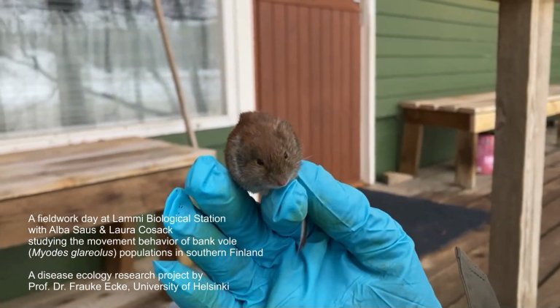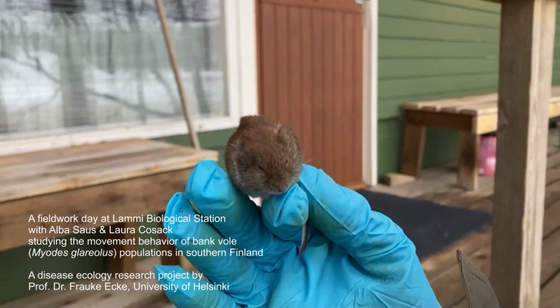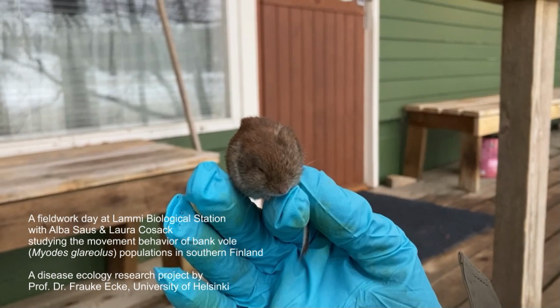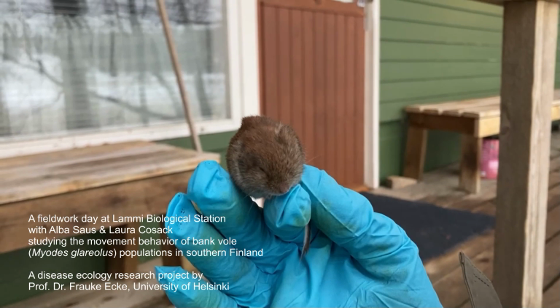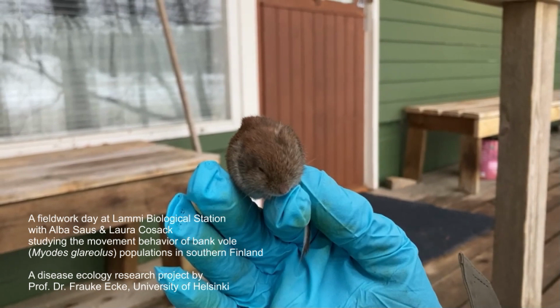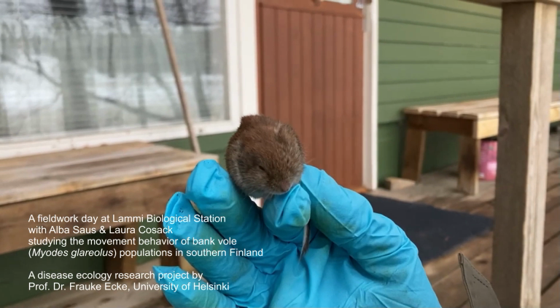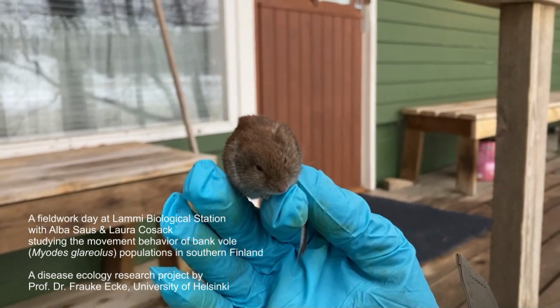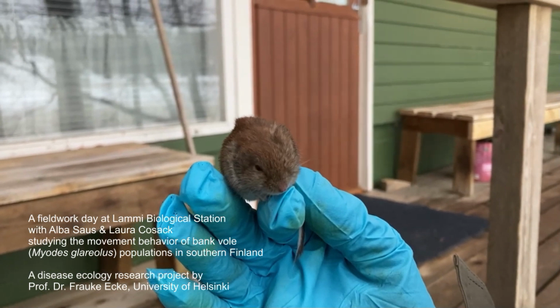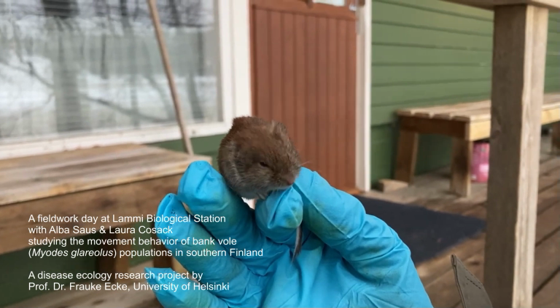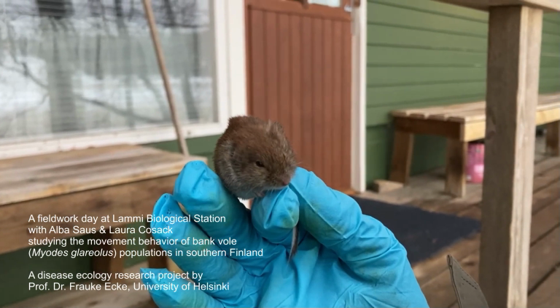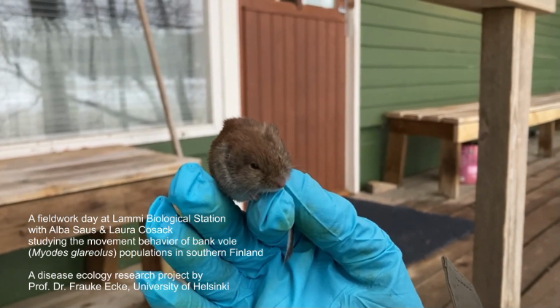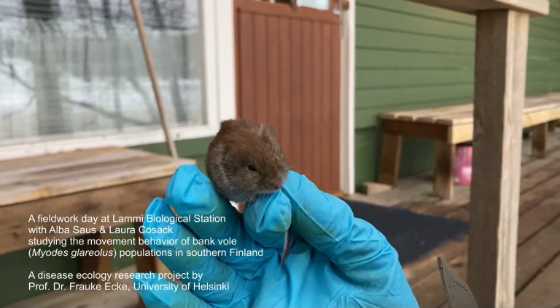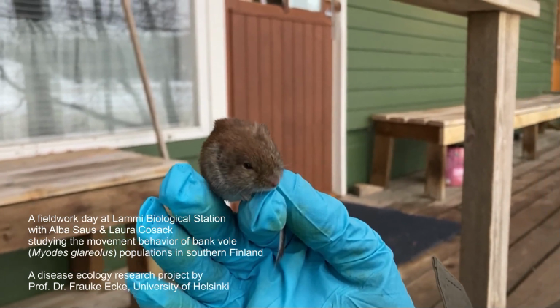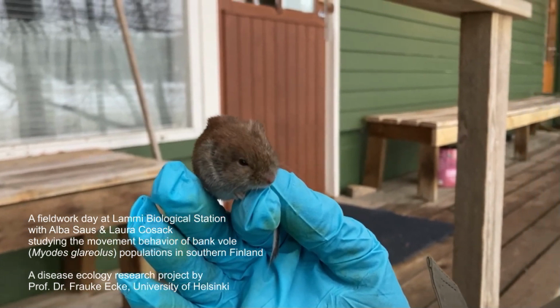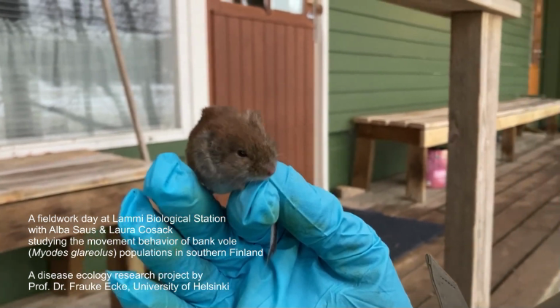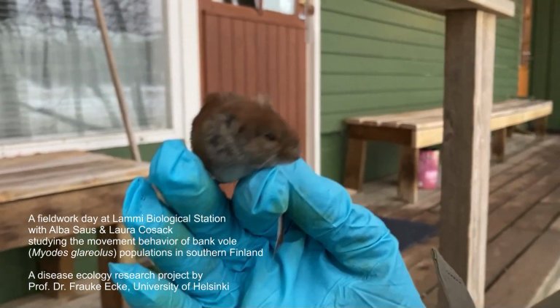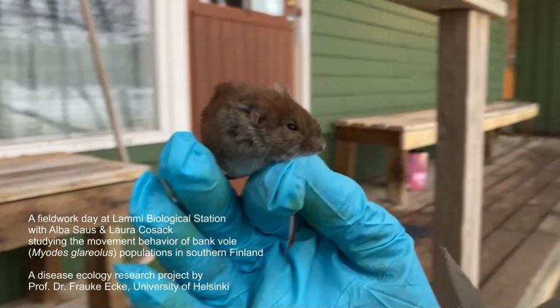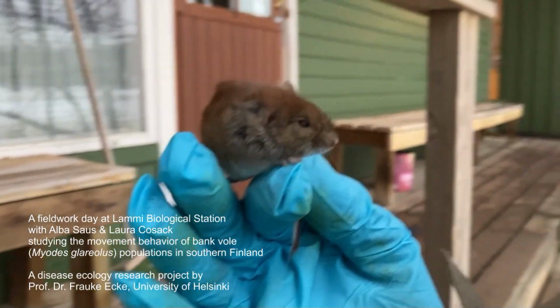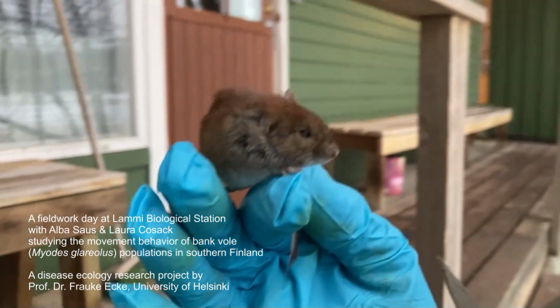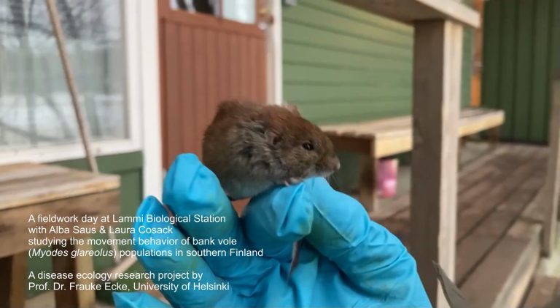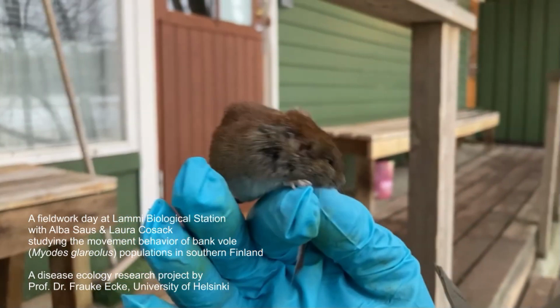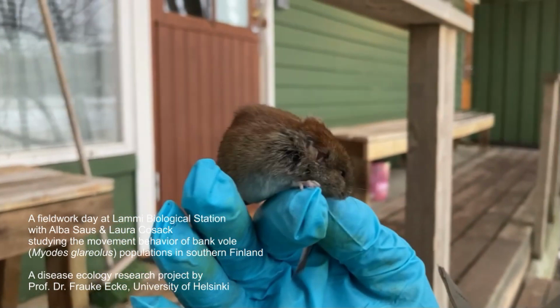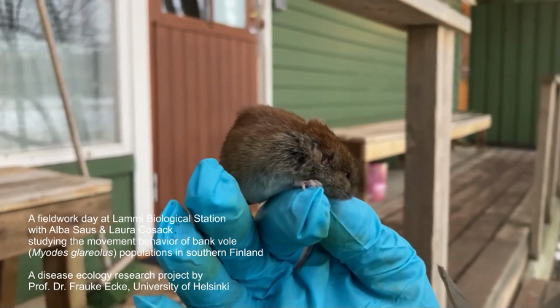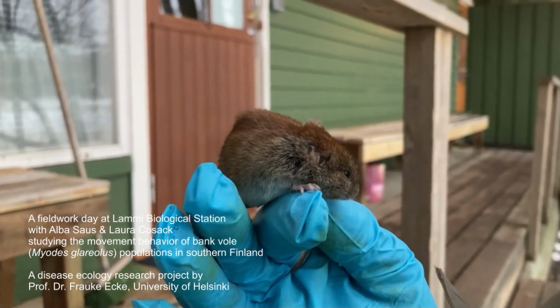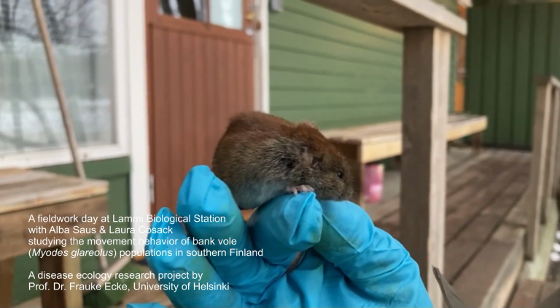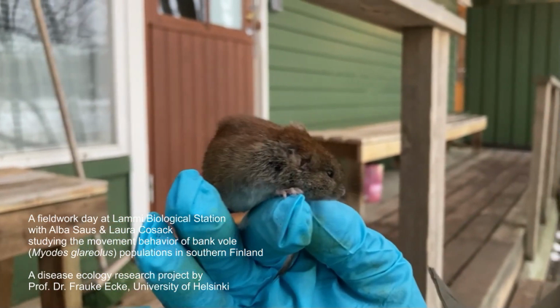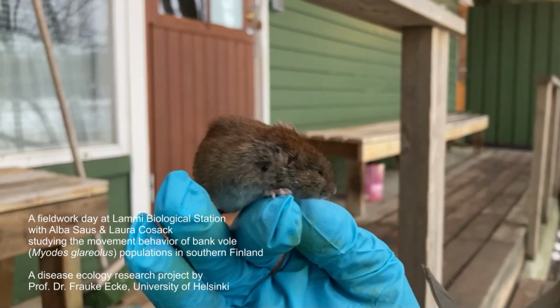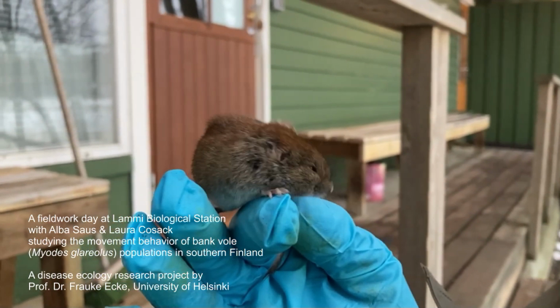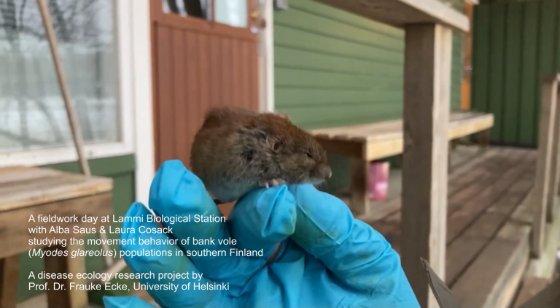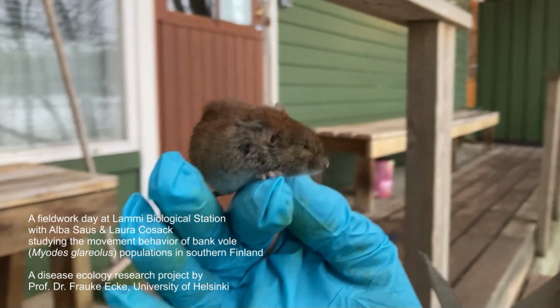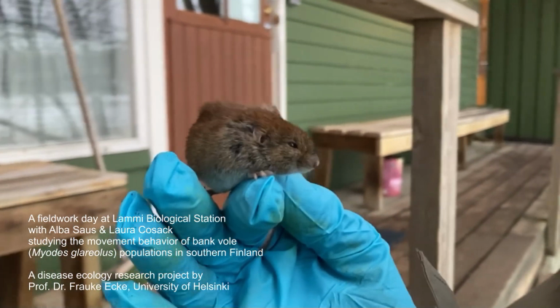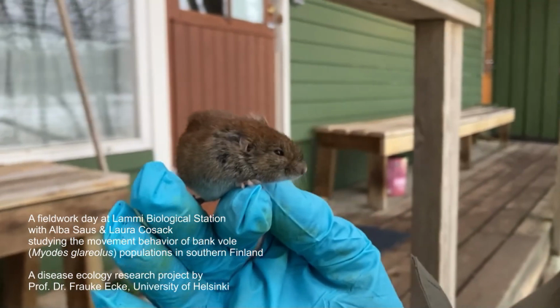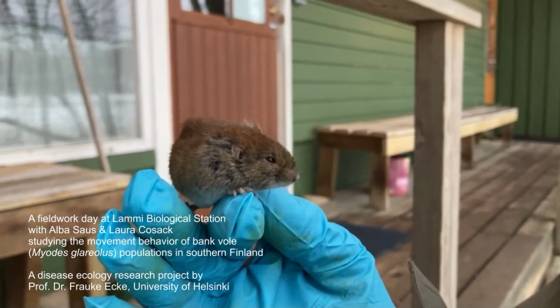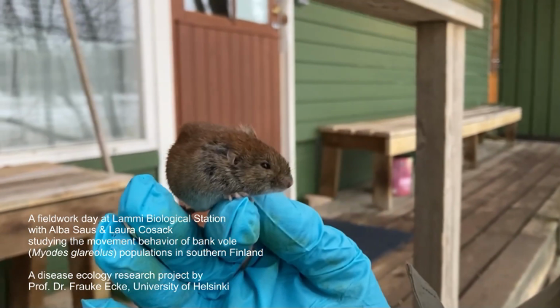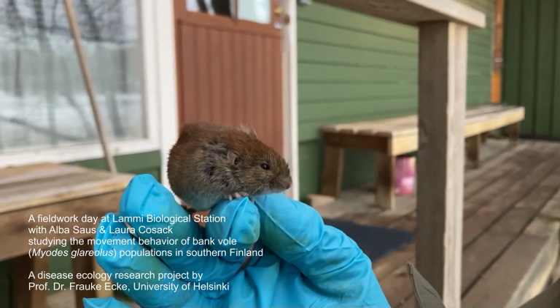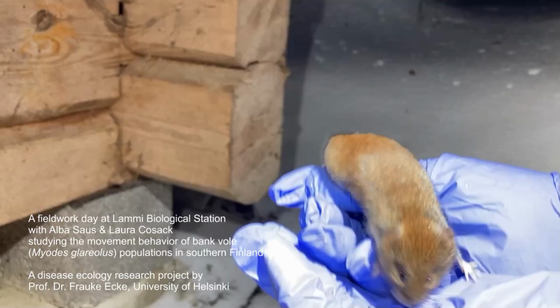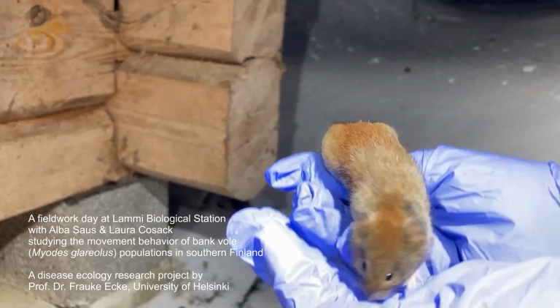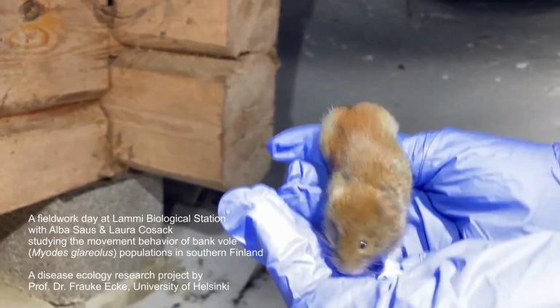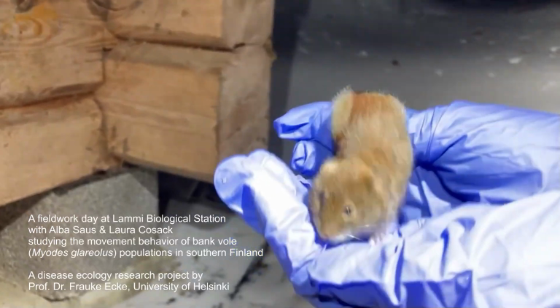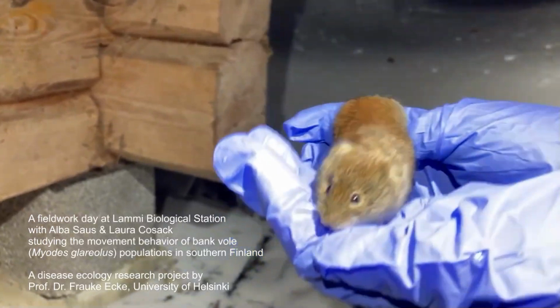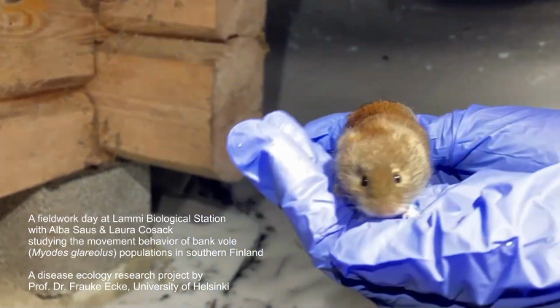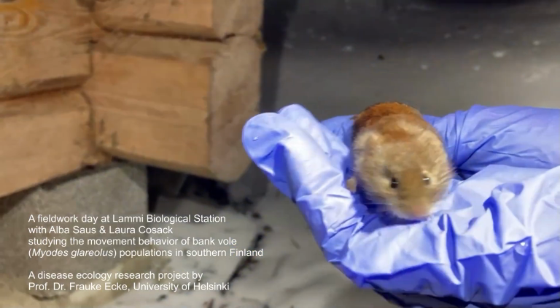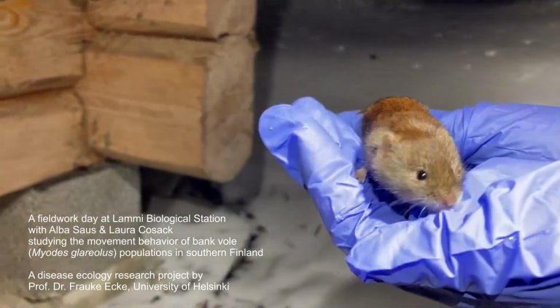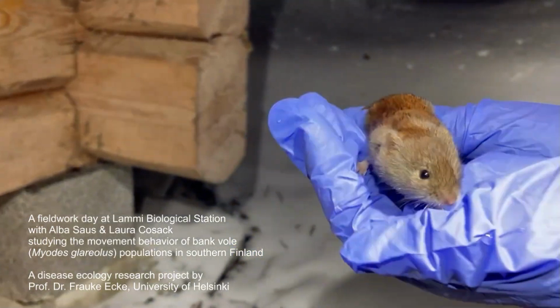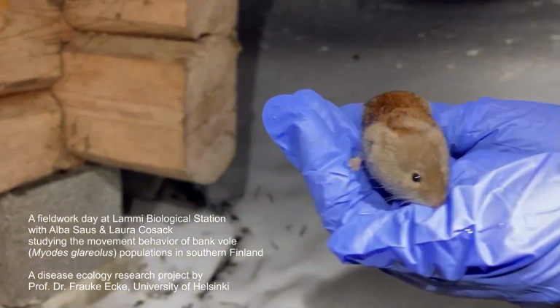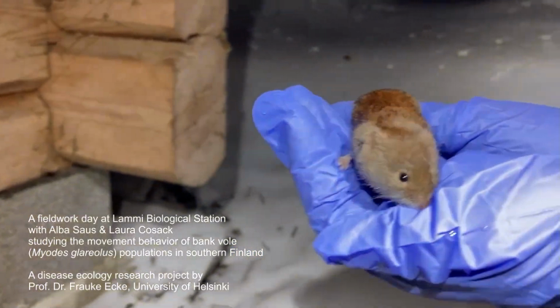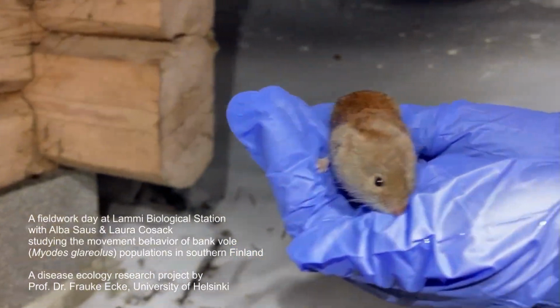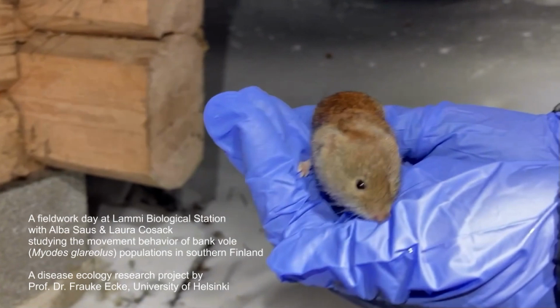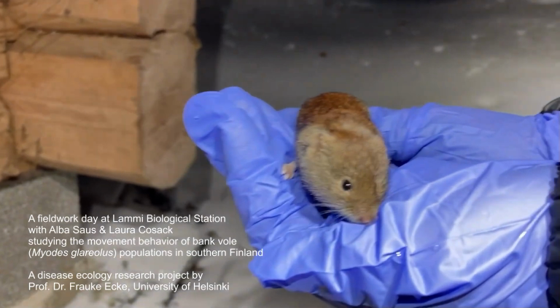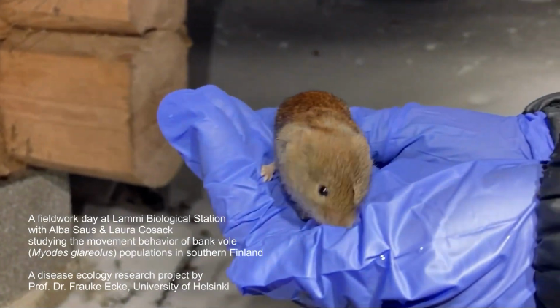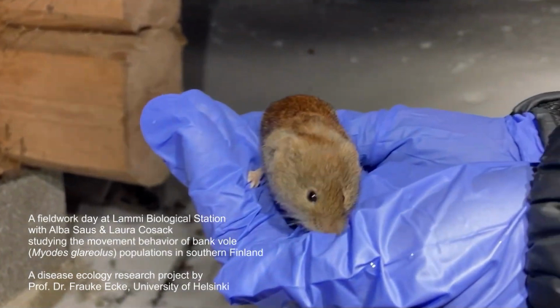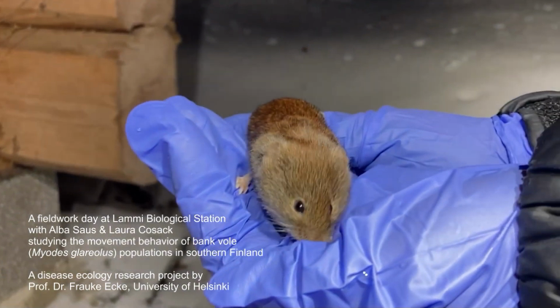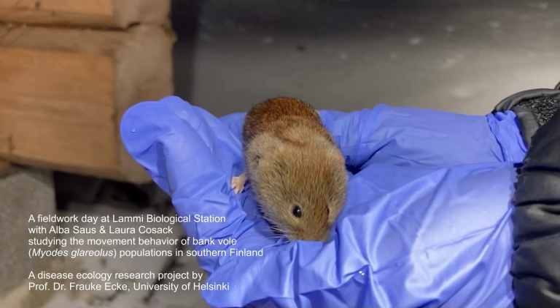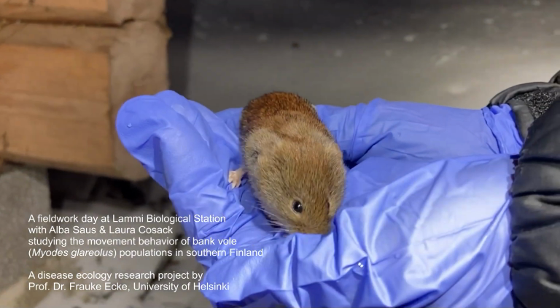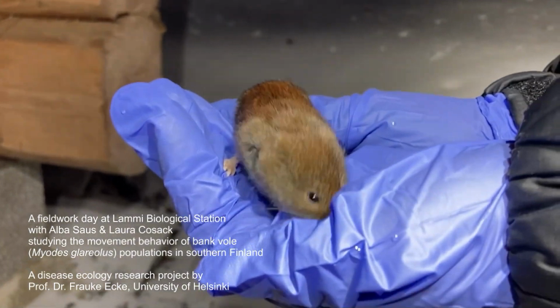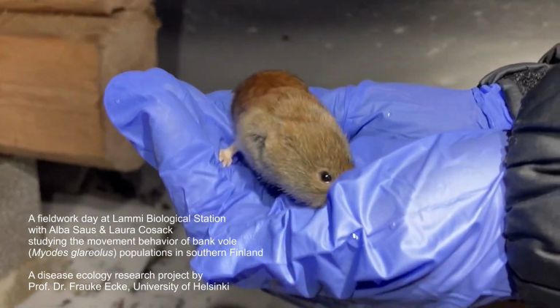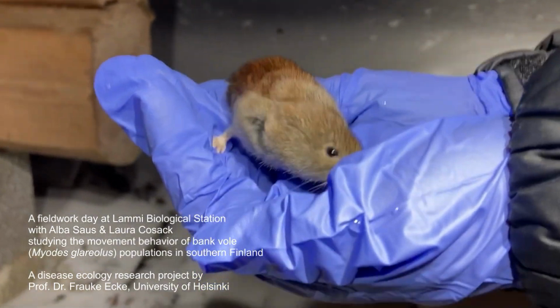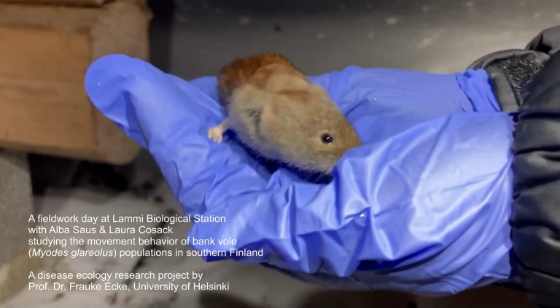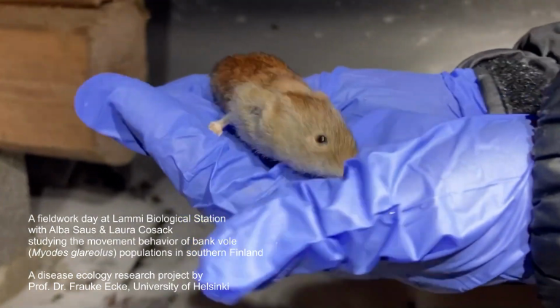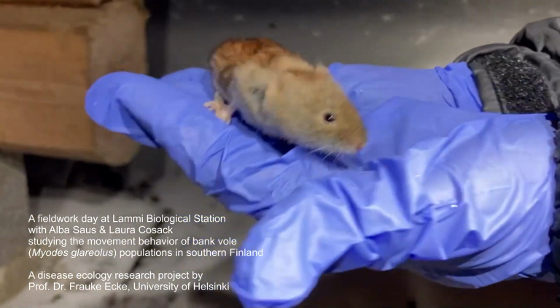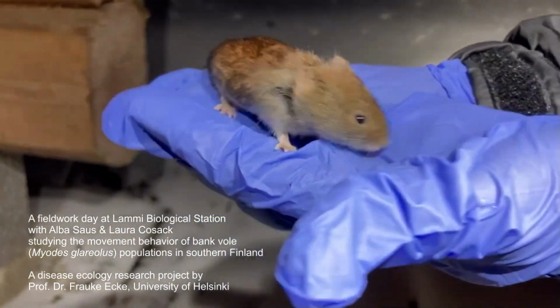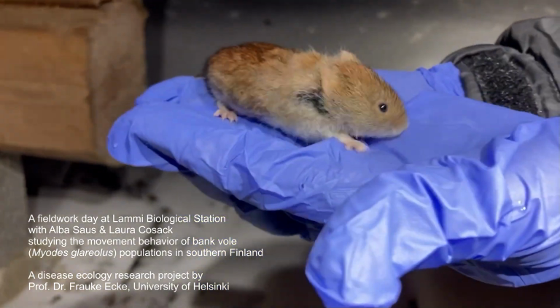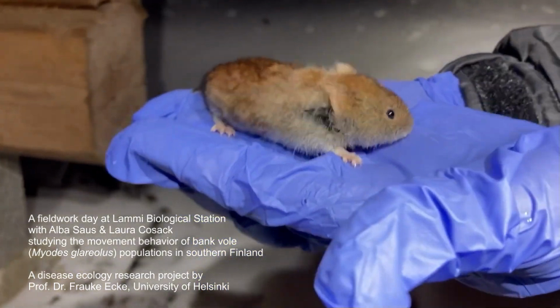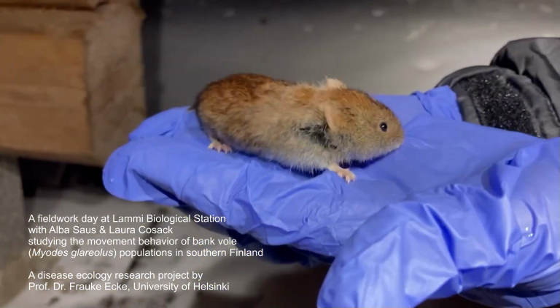Bankvoles can carry a variety of diseases including hantavirus. We wear gloves at all times to prevent any diseases from spreading.